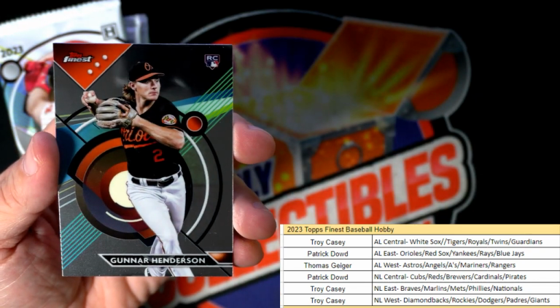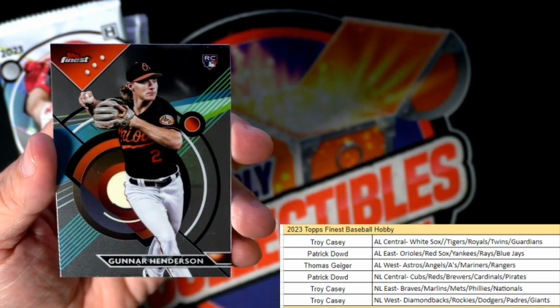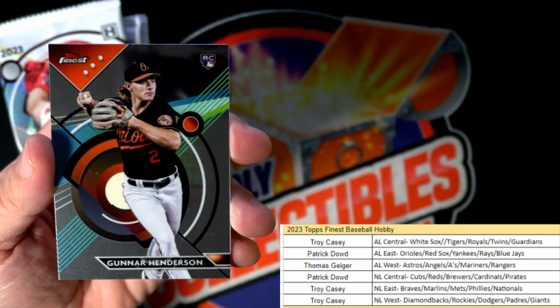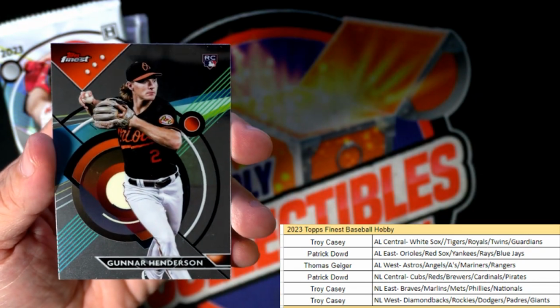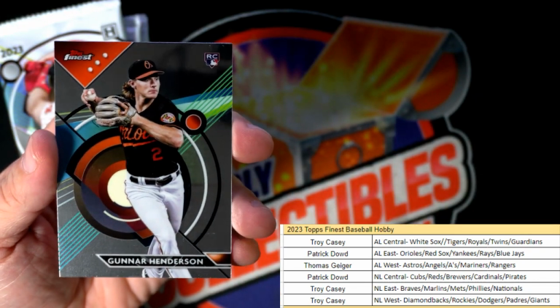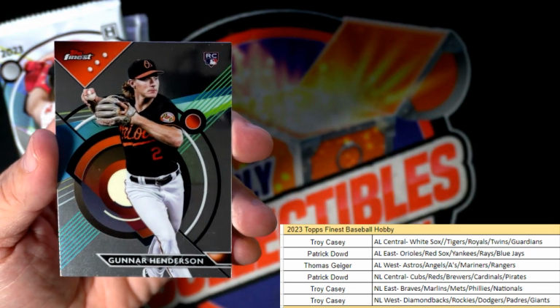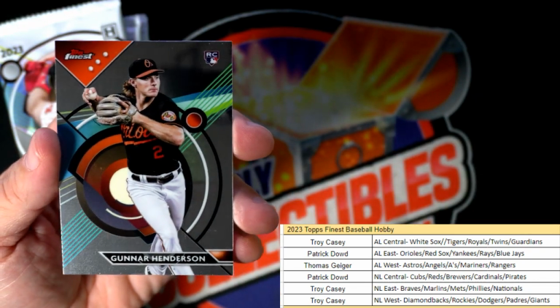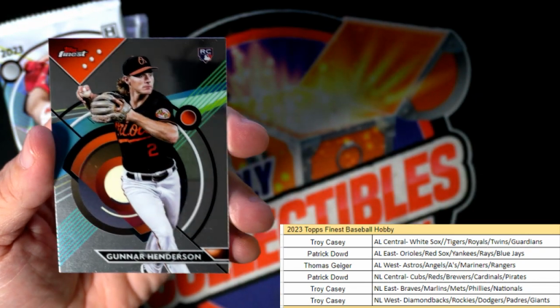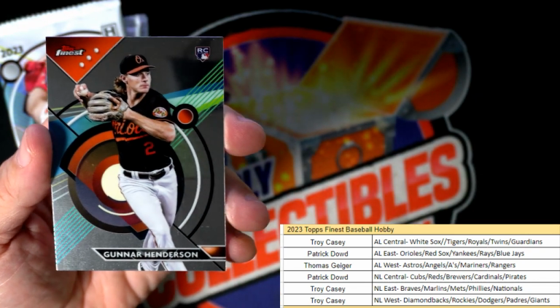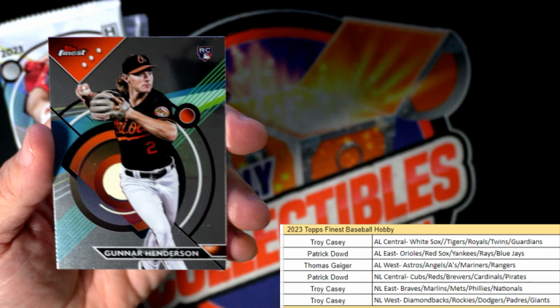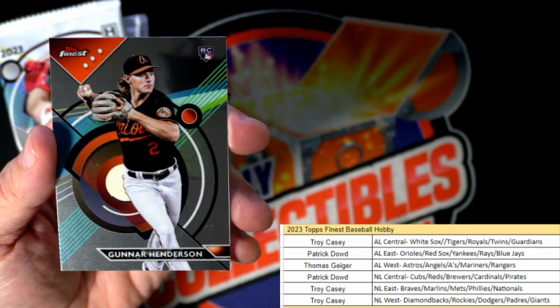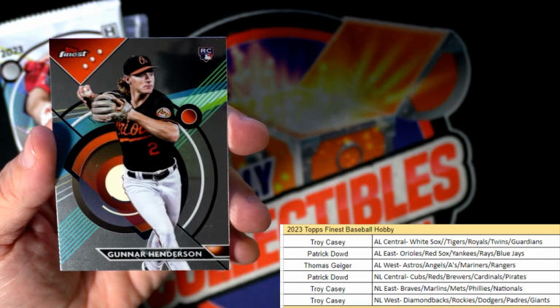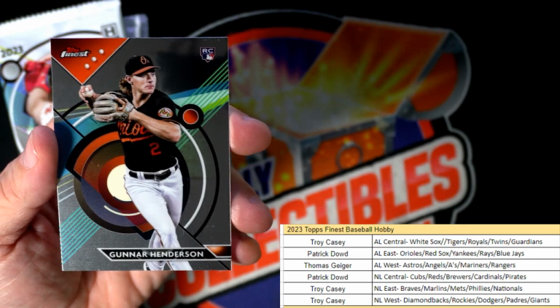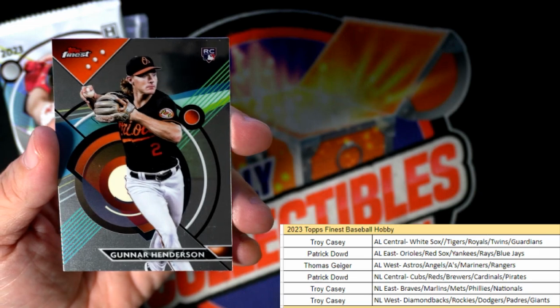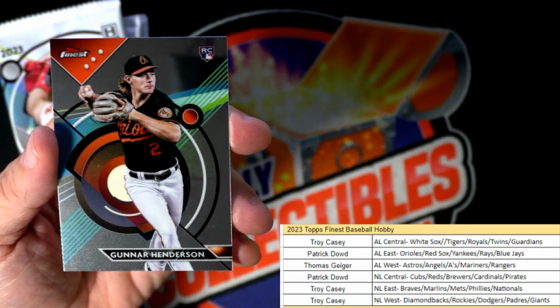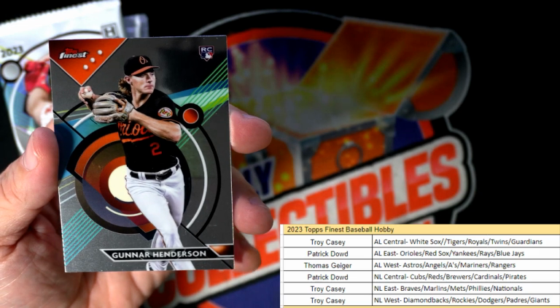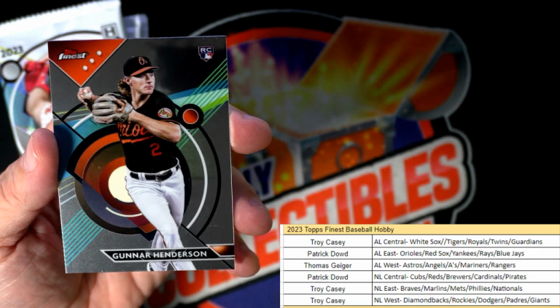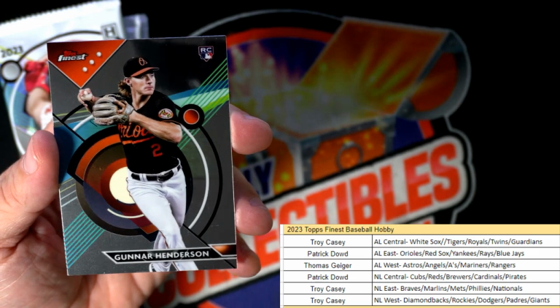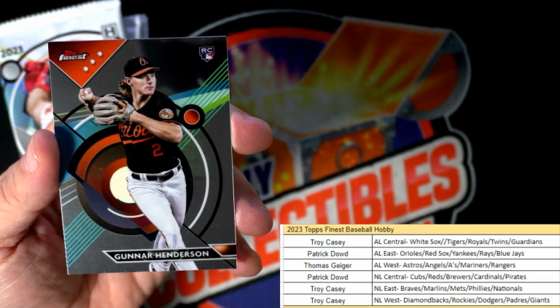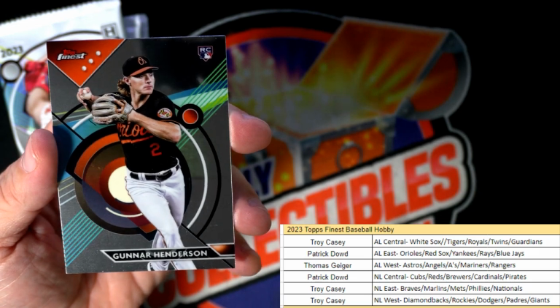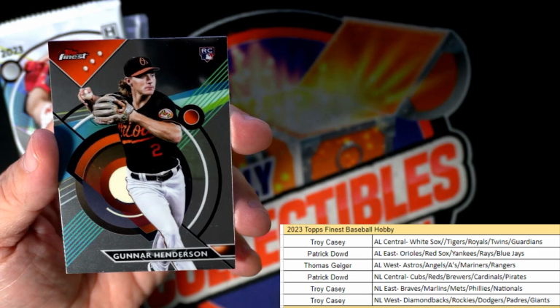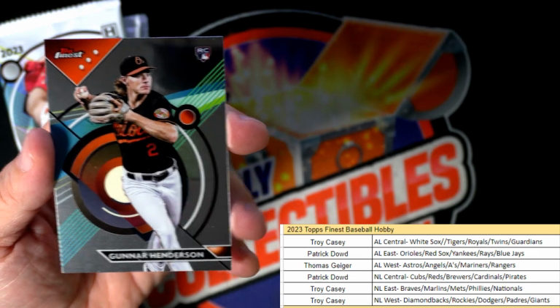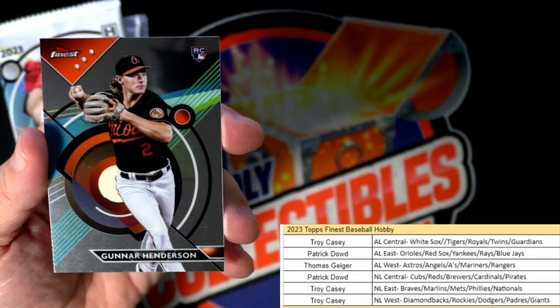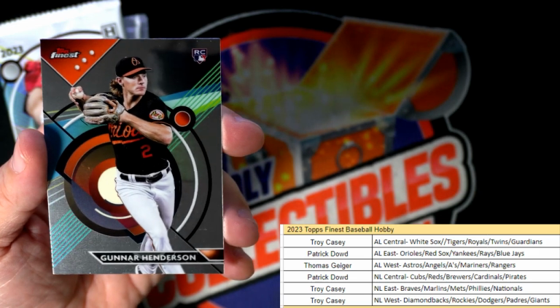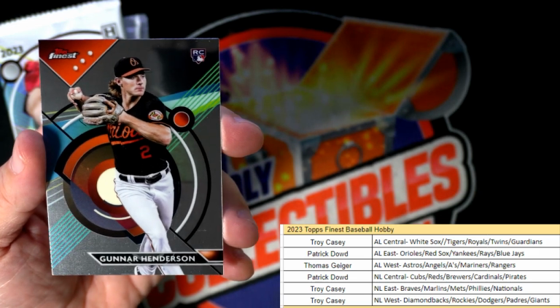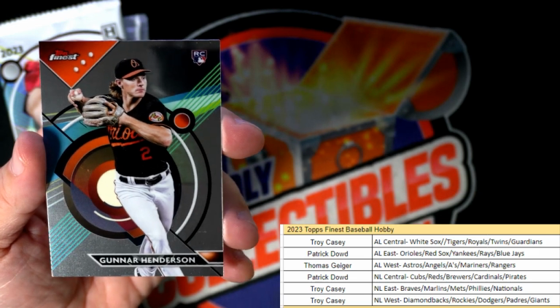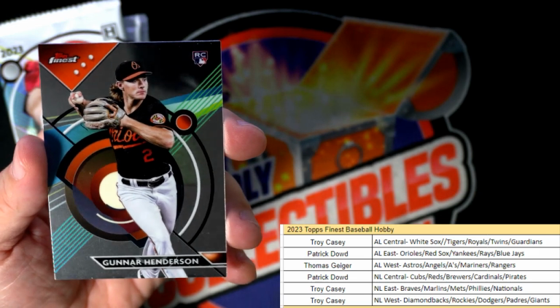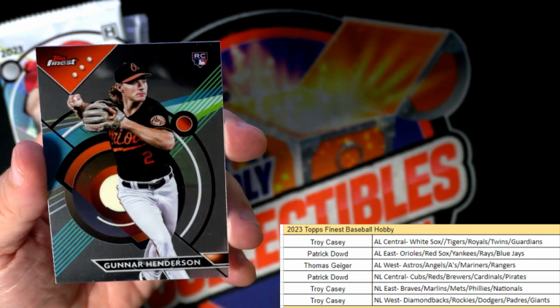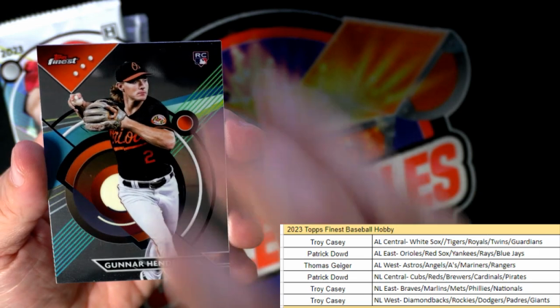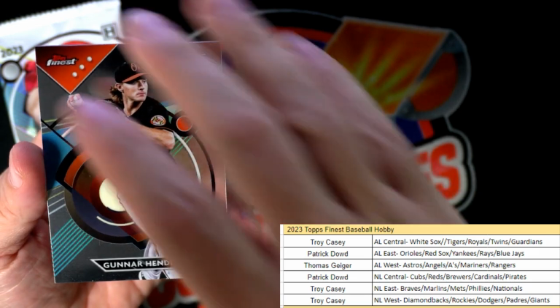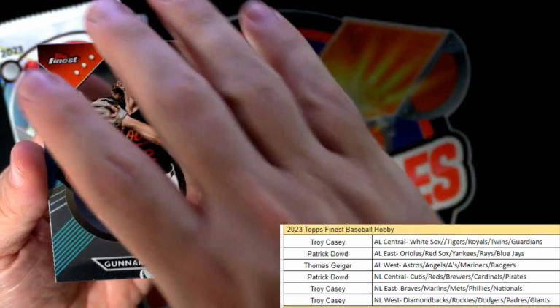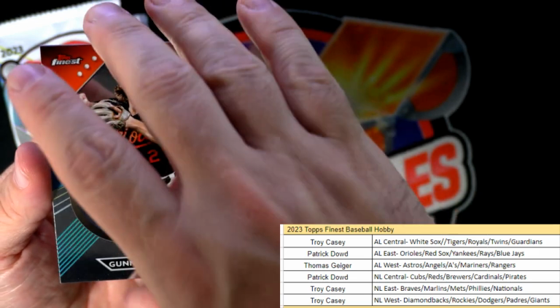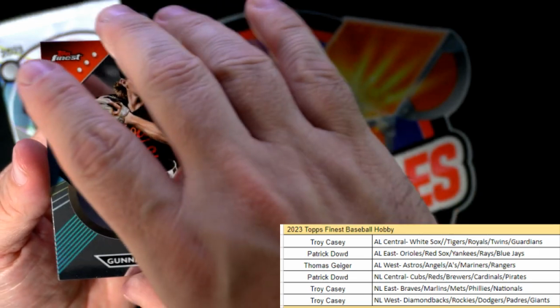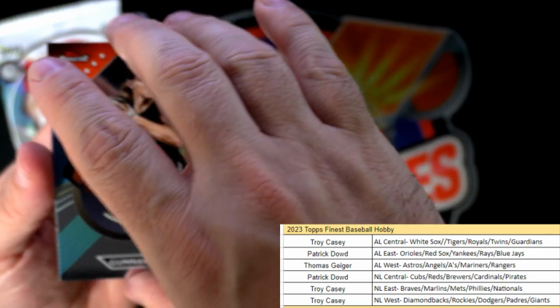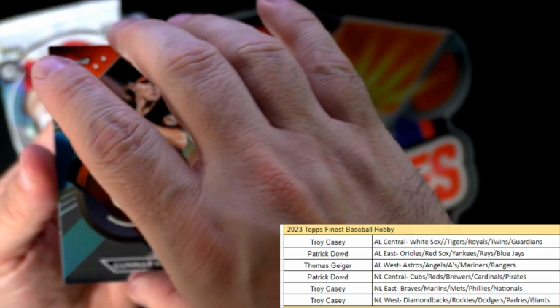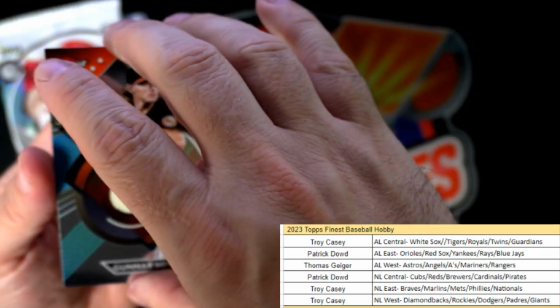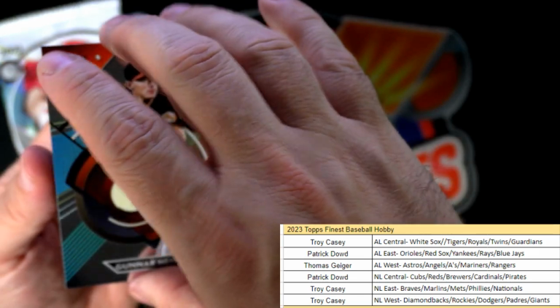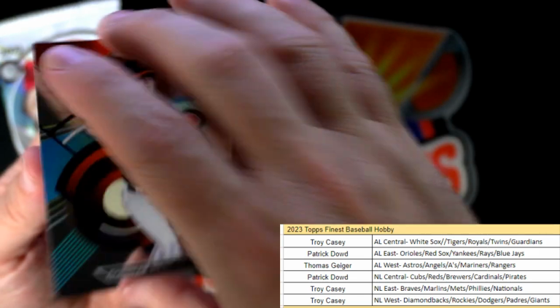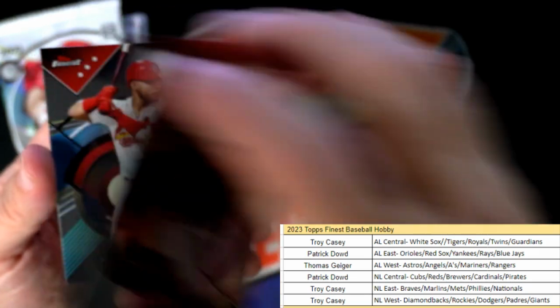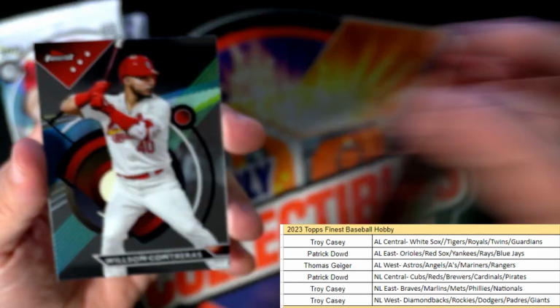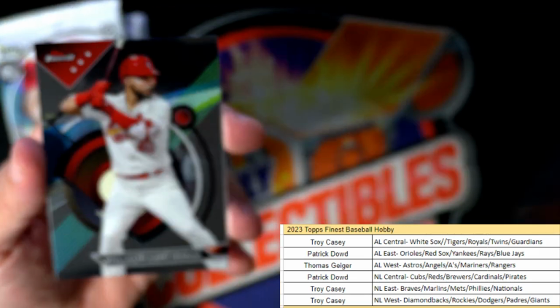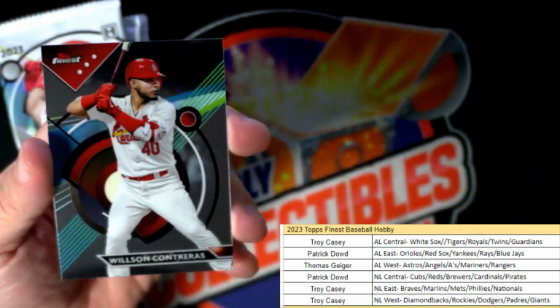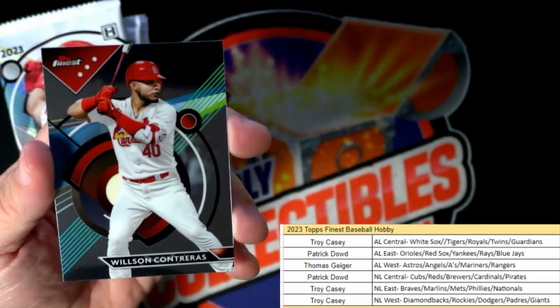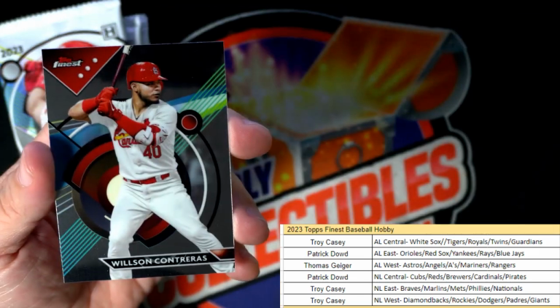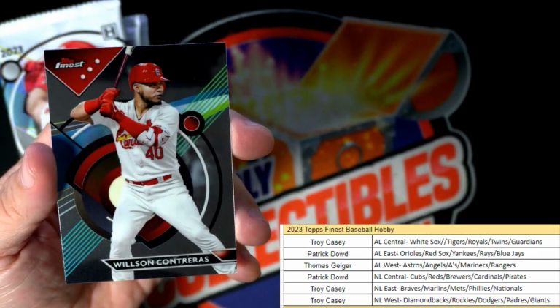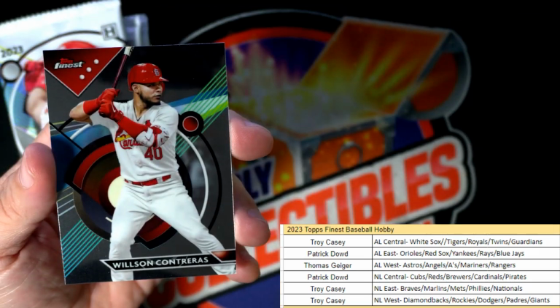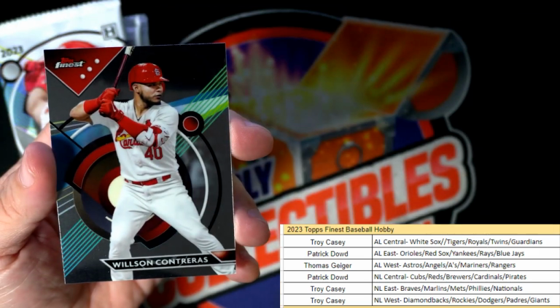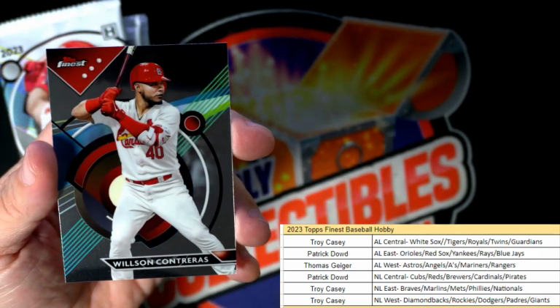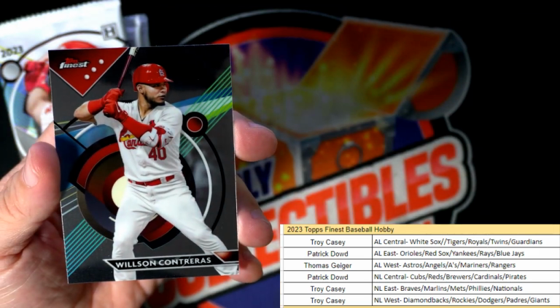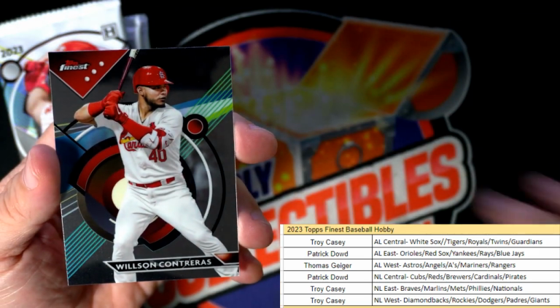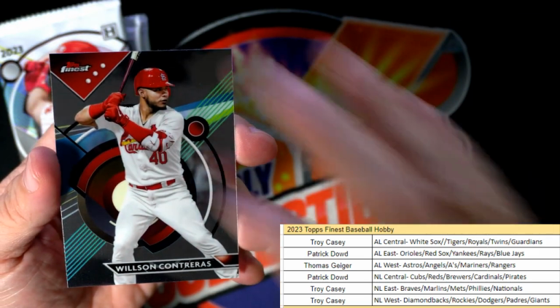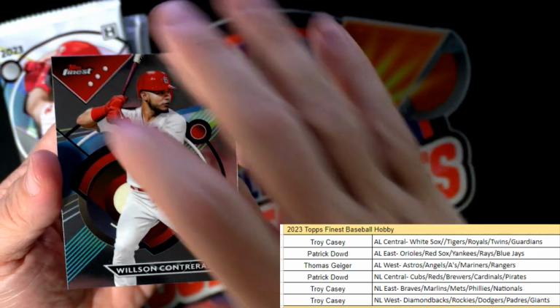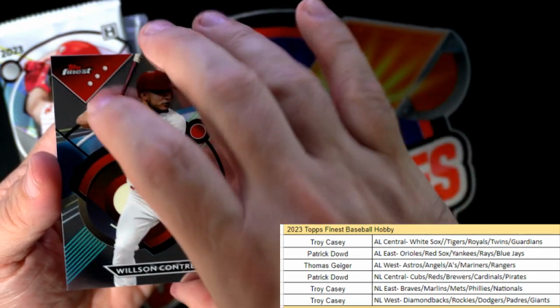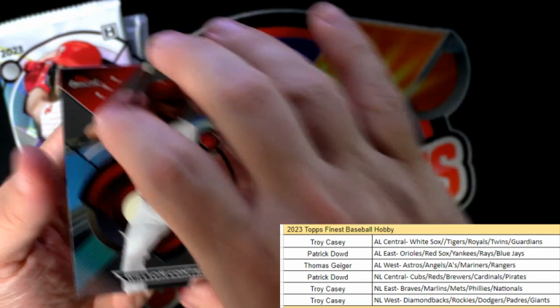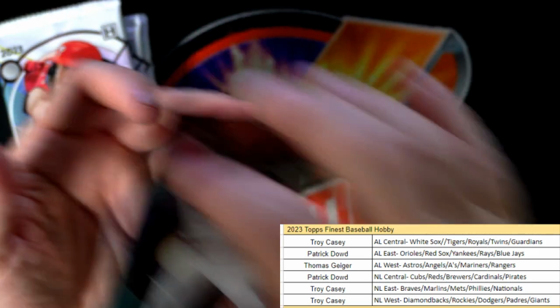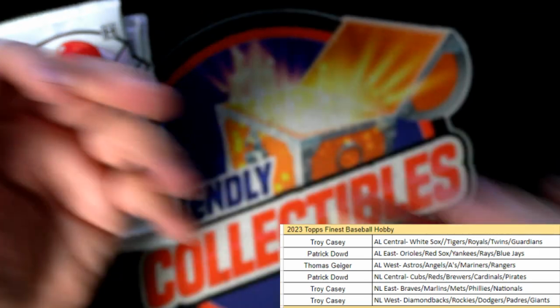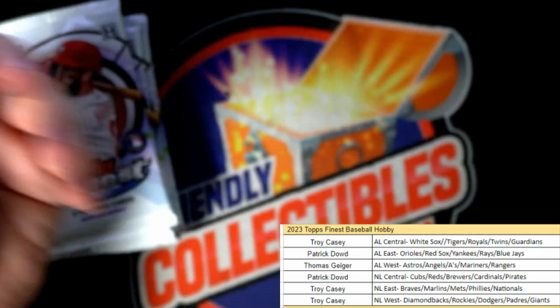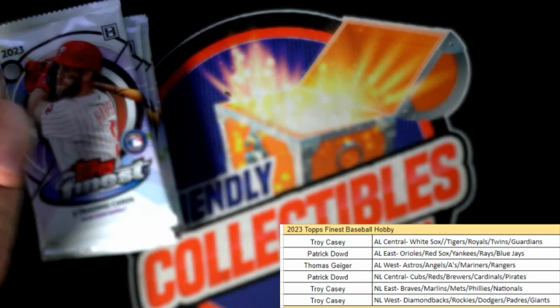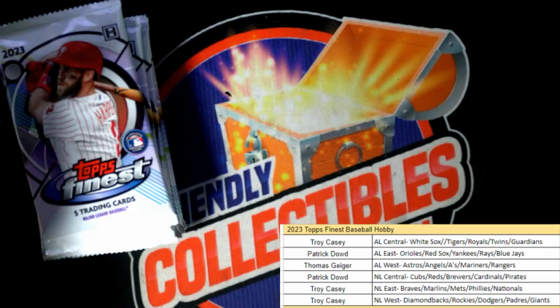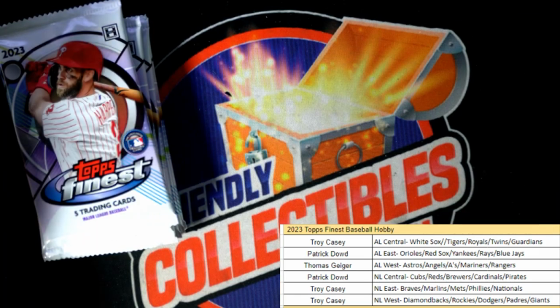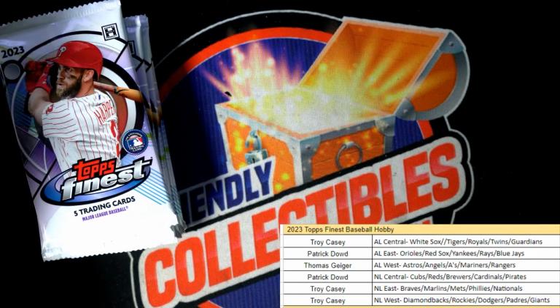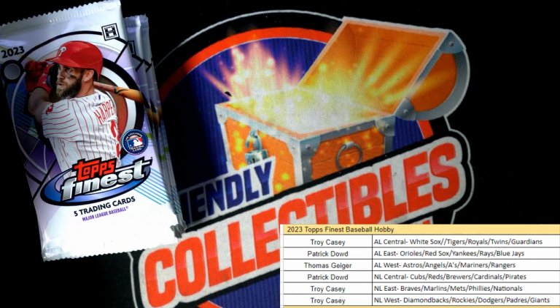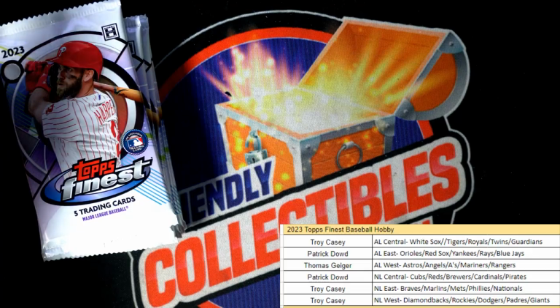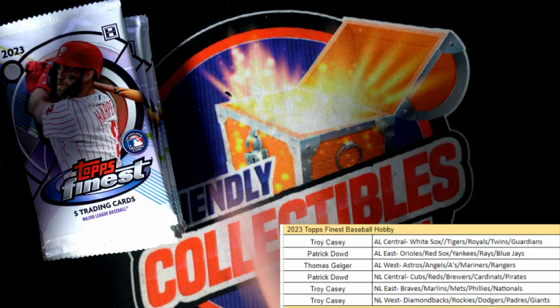Gunnar Henderson - look at that, that's fantastic - Patrick D, coming your way. And a Contreras right there.